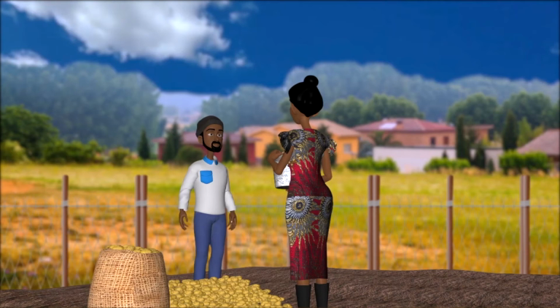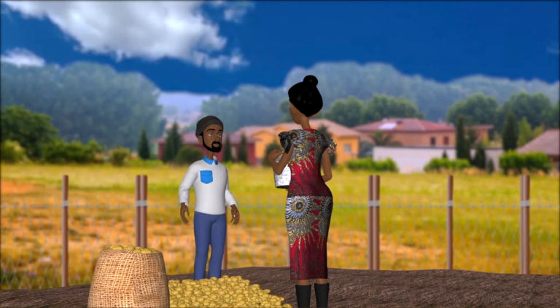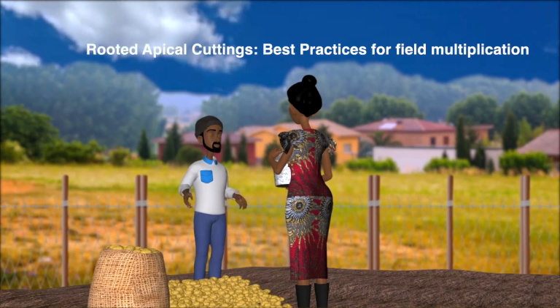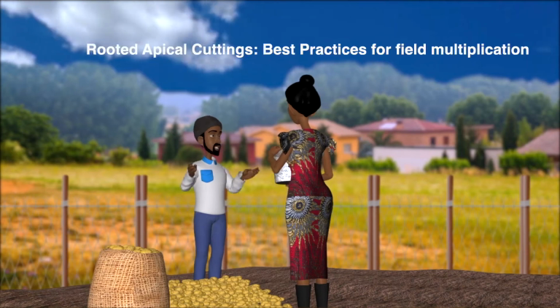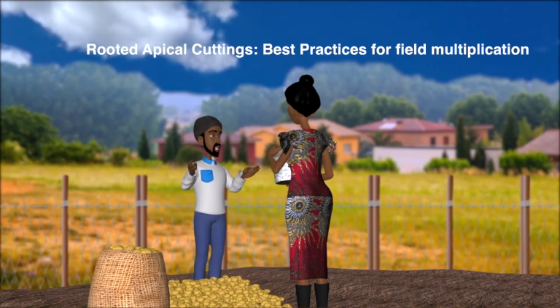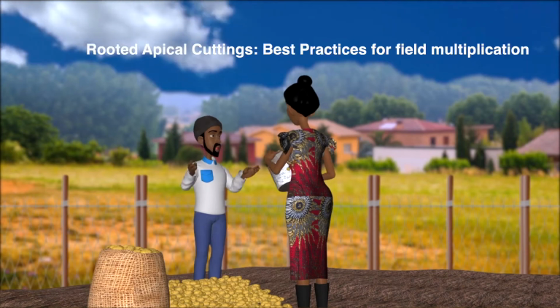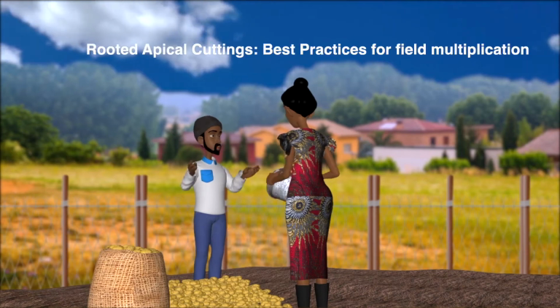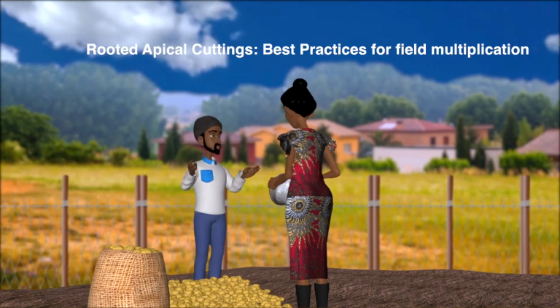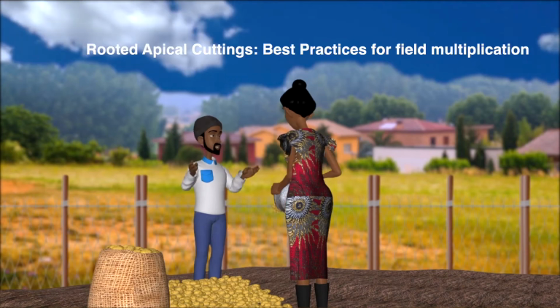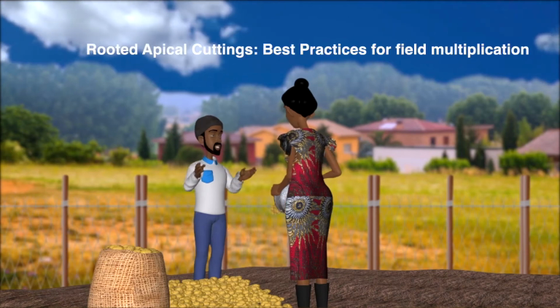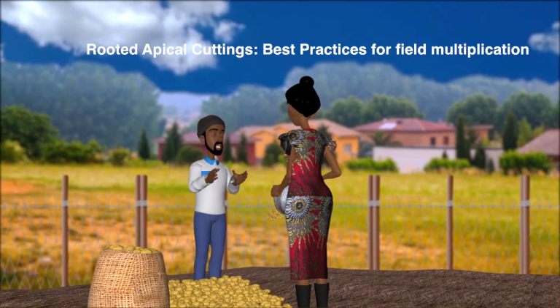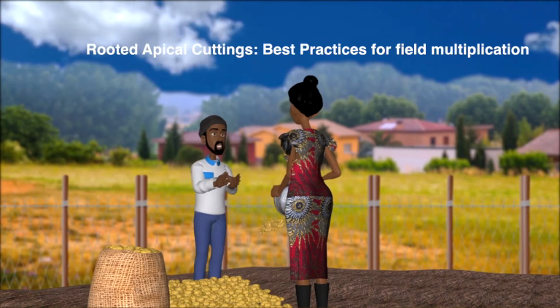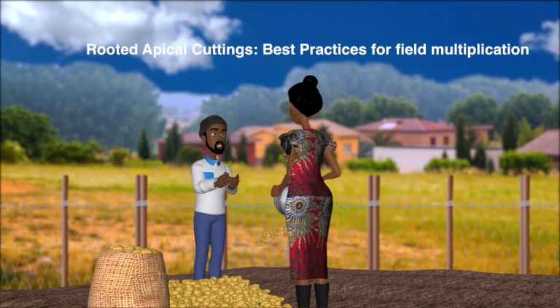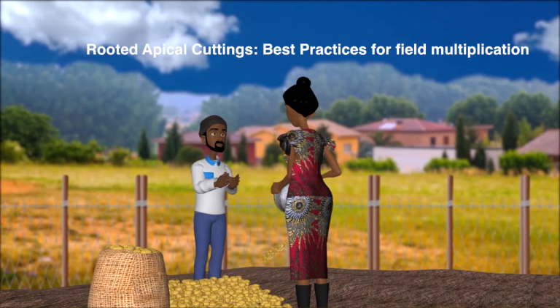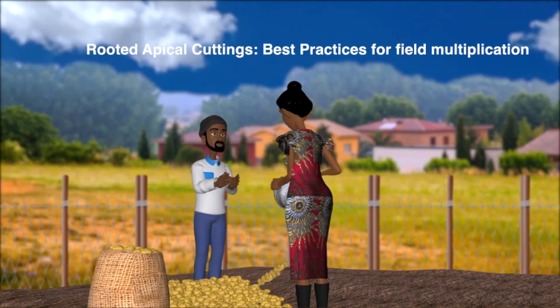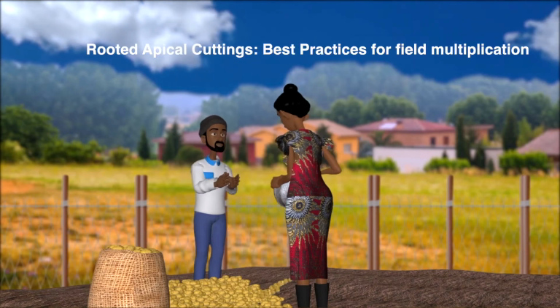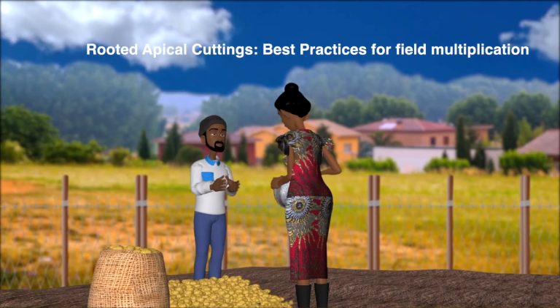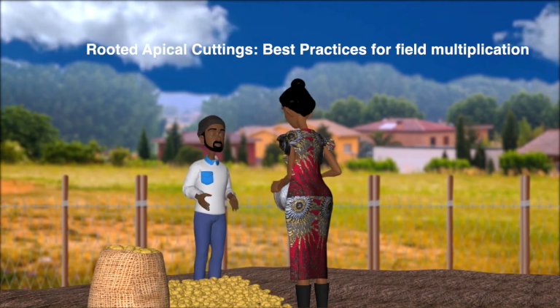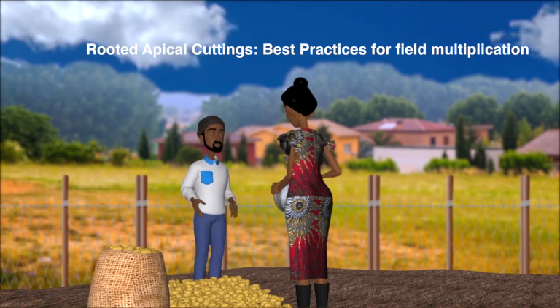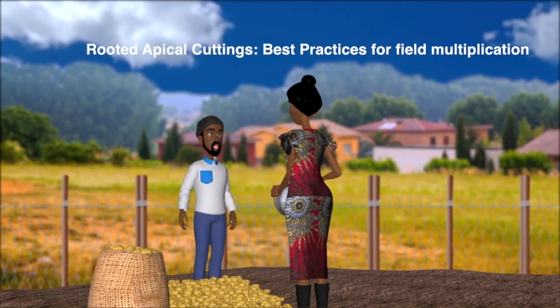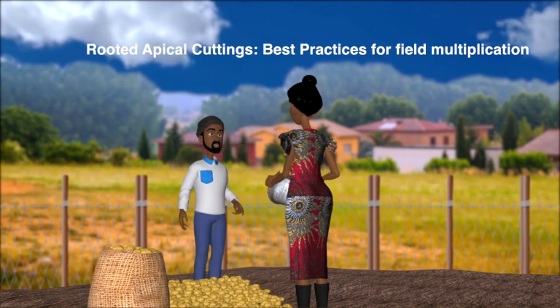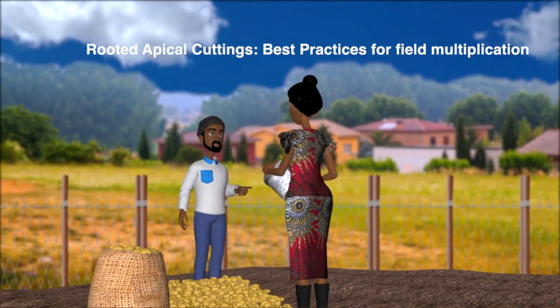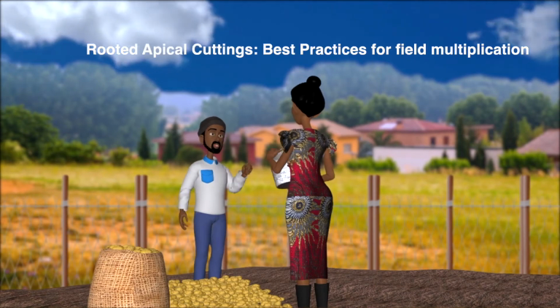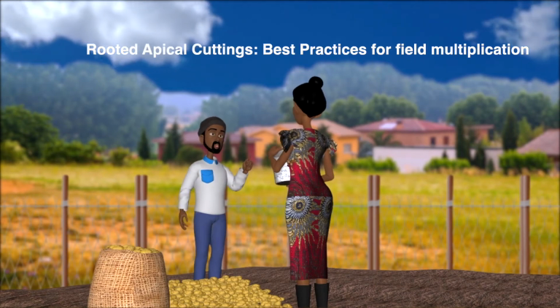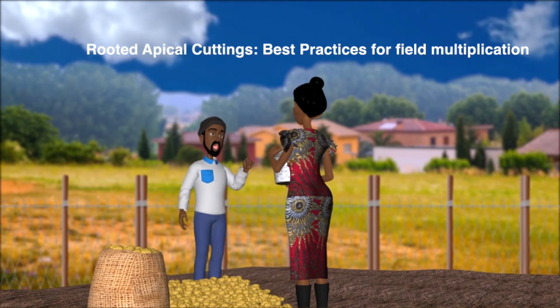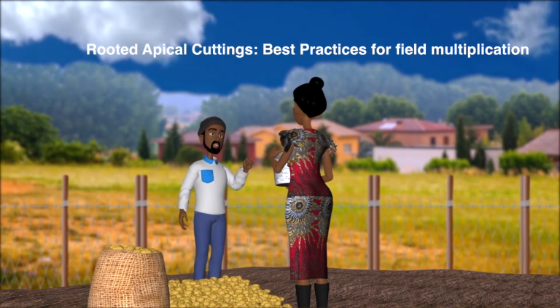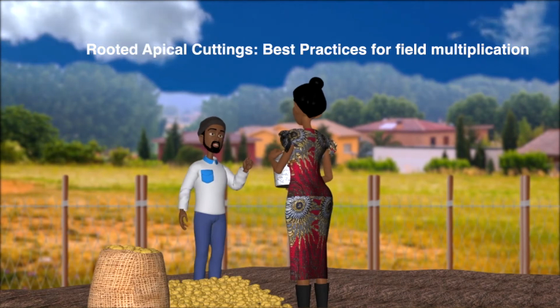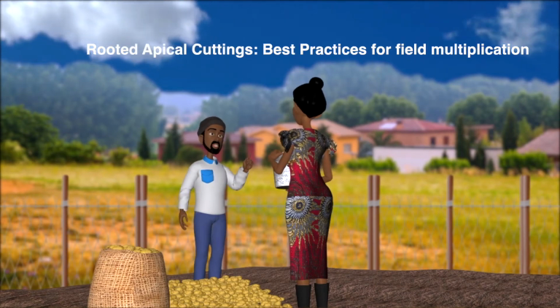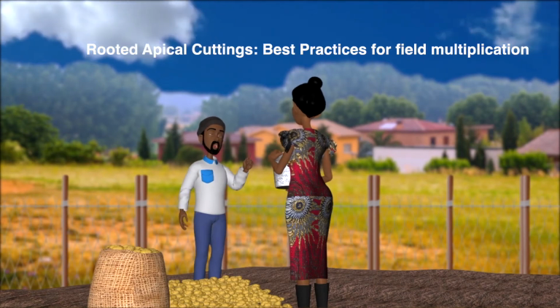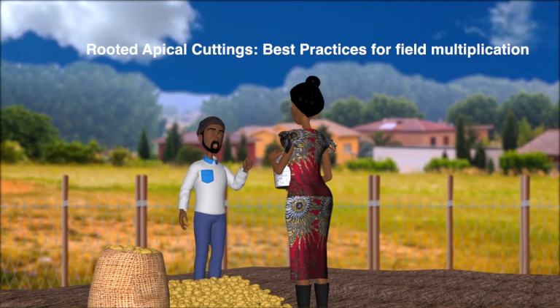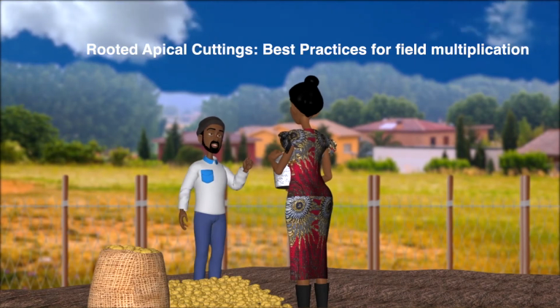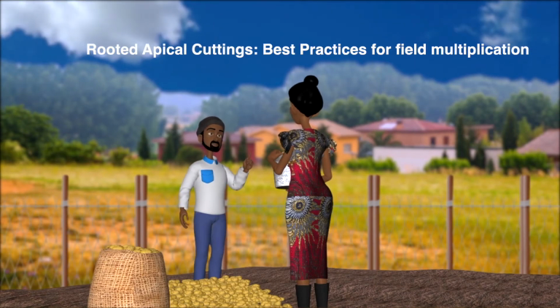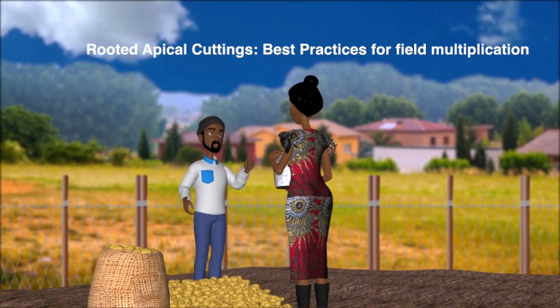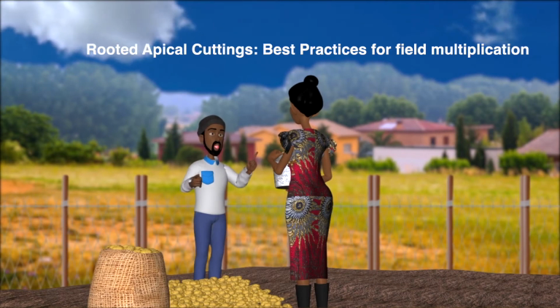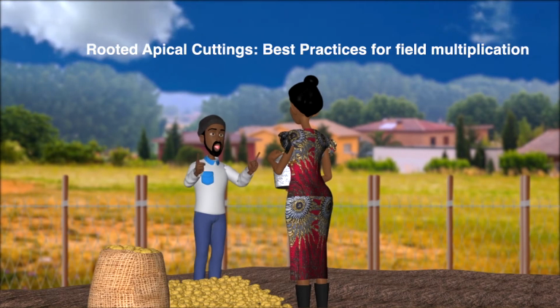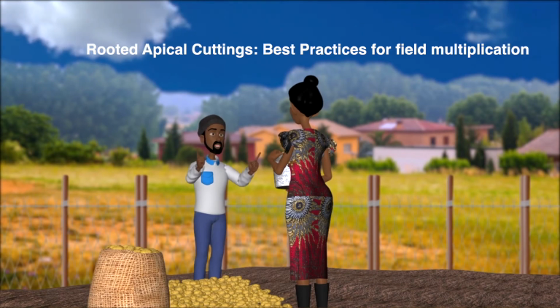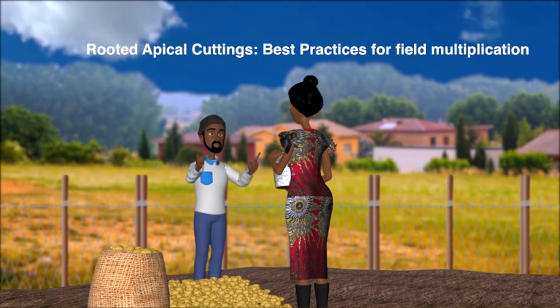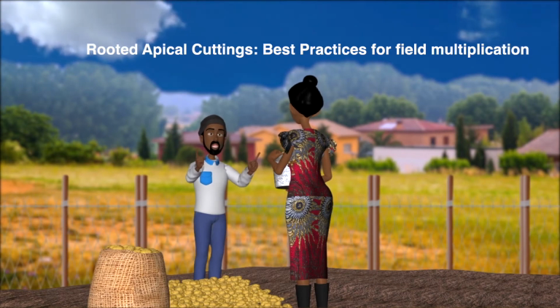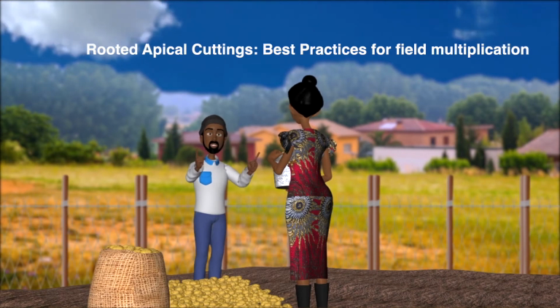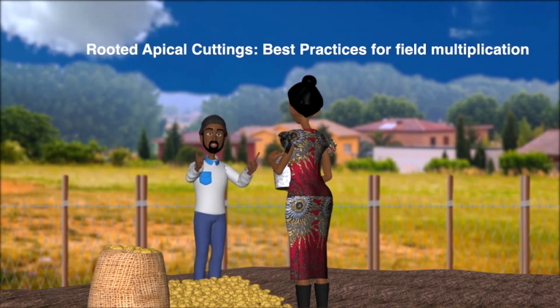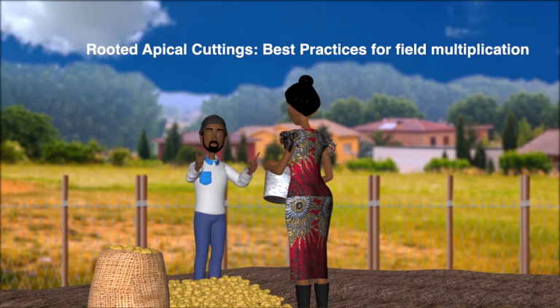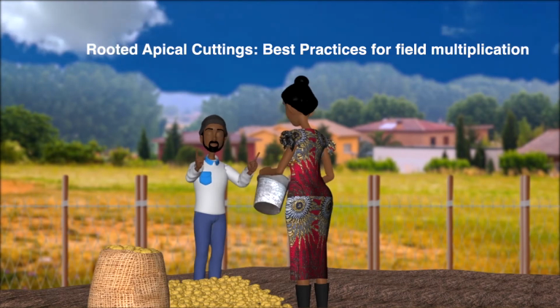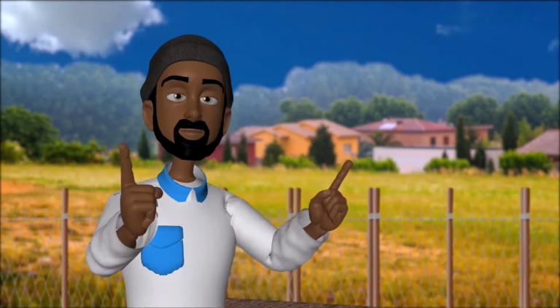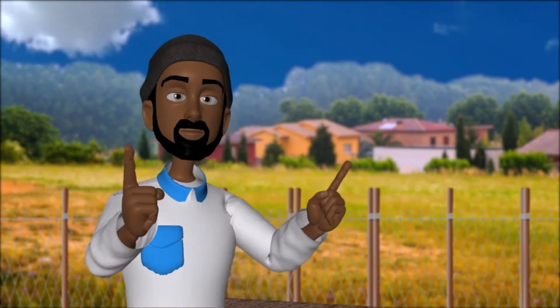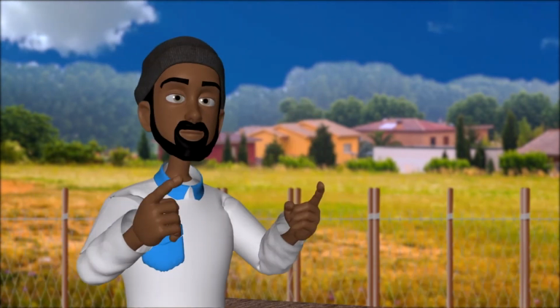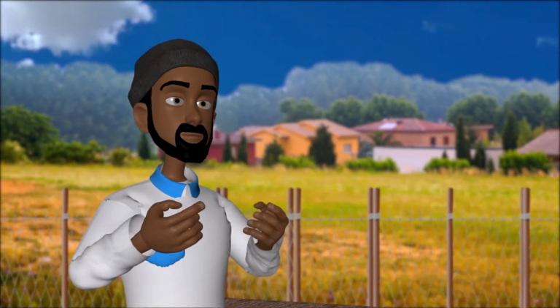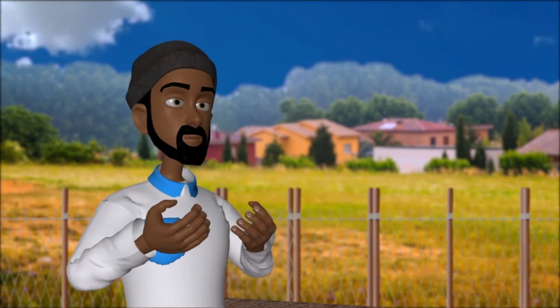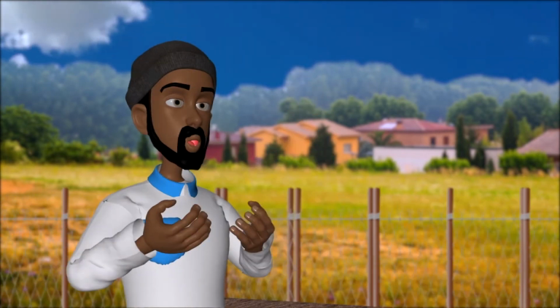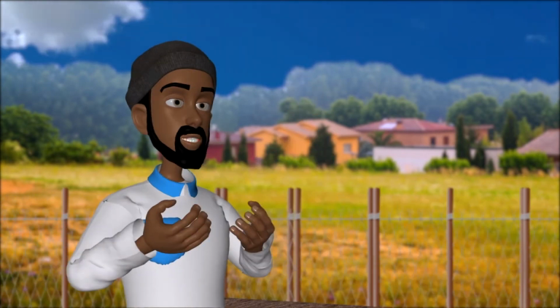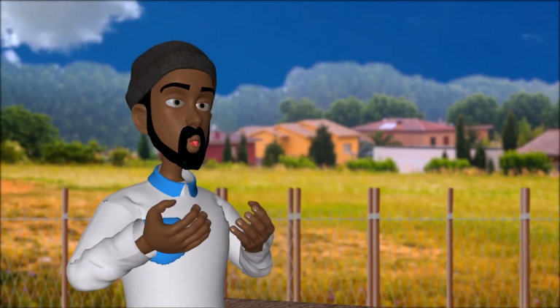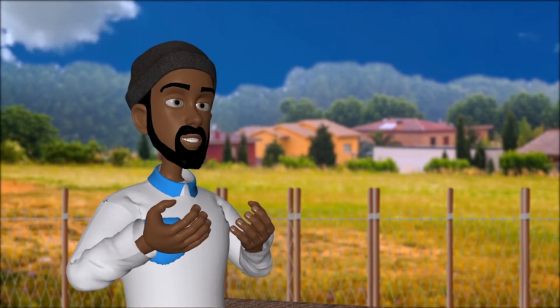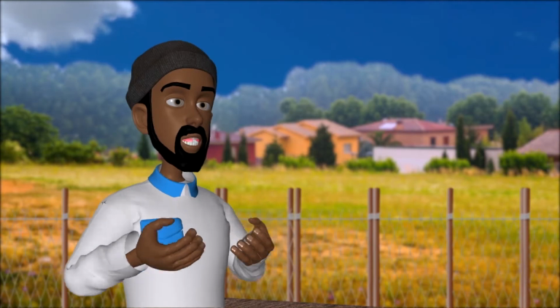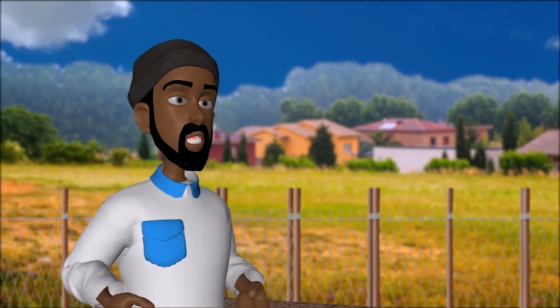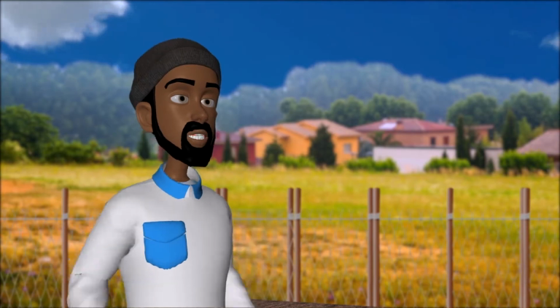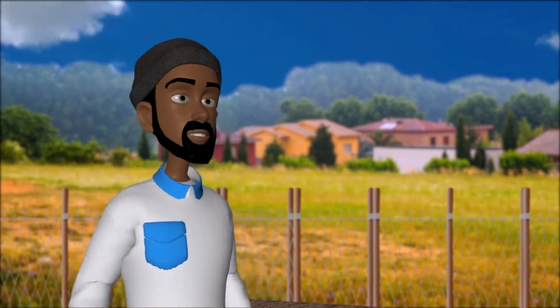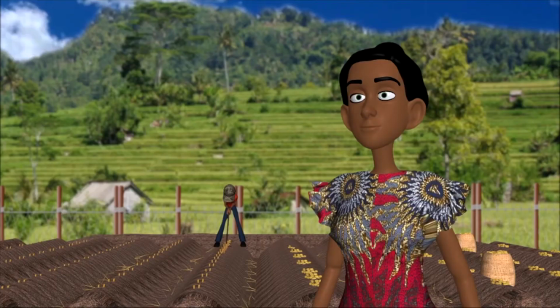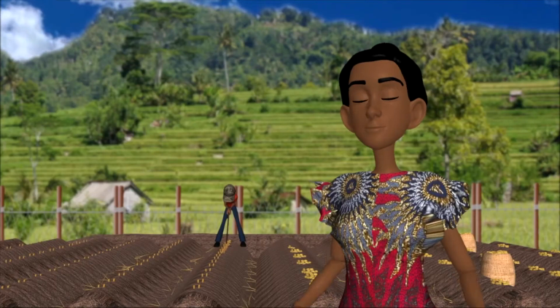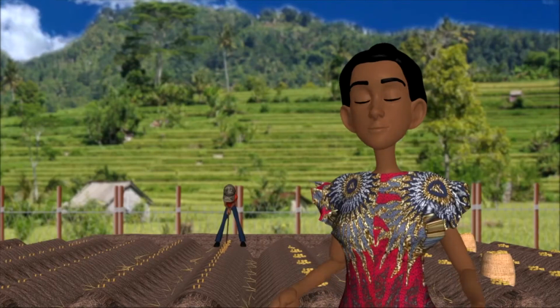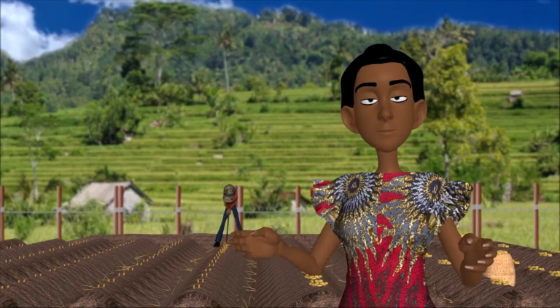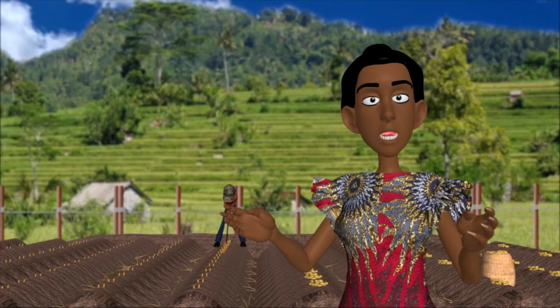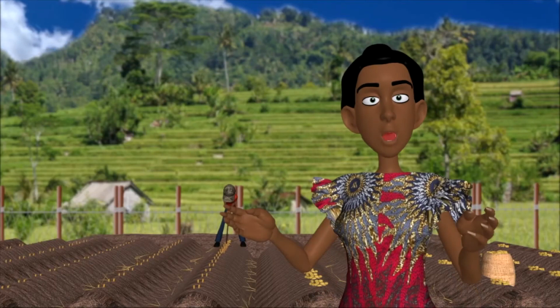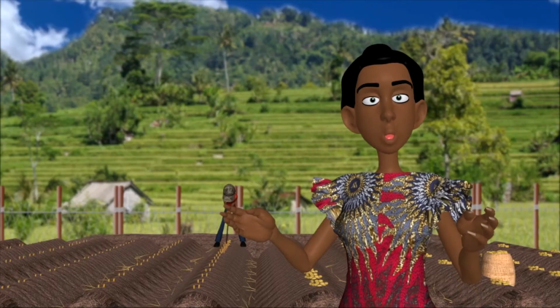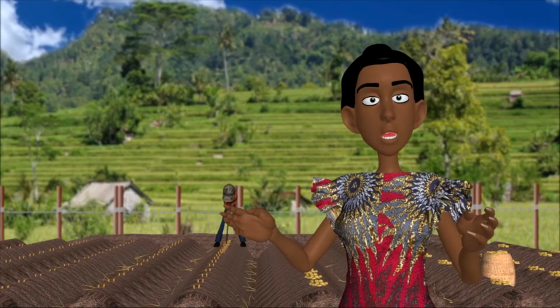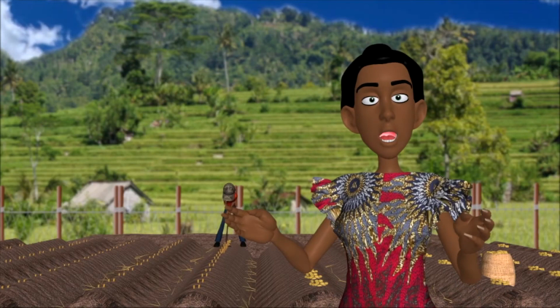Hello, Beatrice. Your potato harvest looks quite impressive. What is your secret? Hello, Korea.